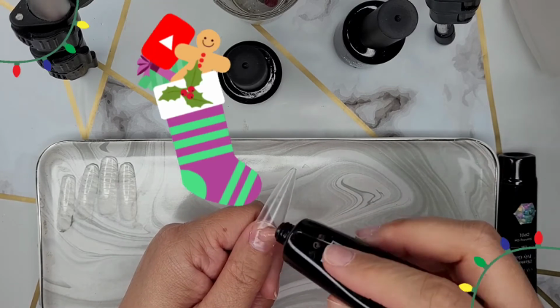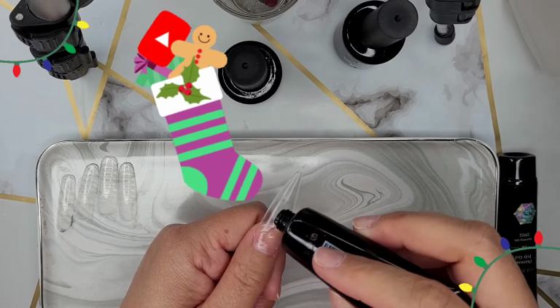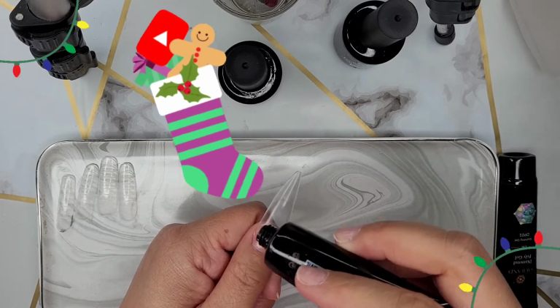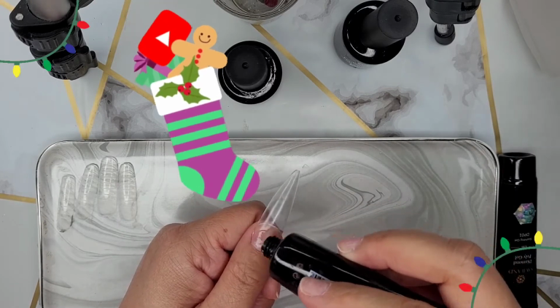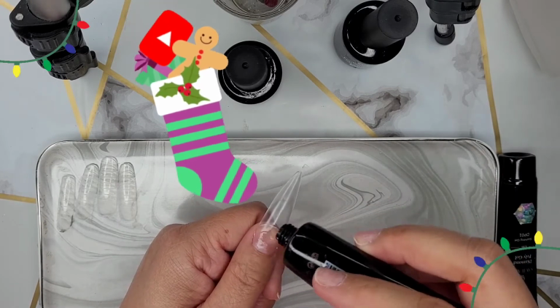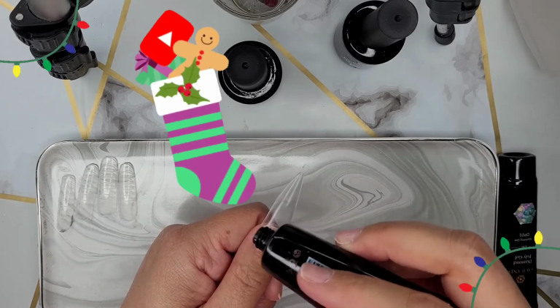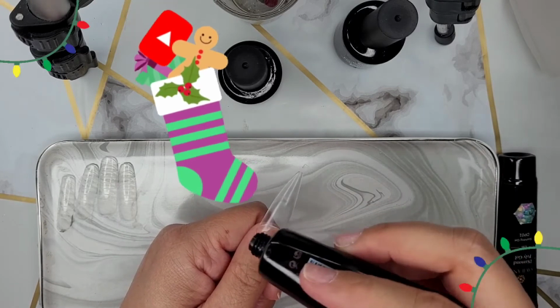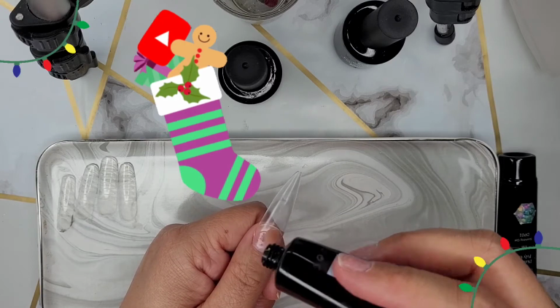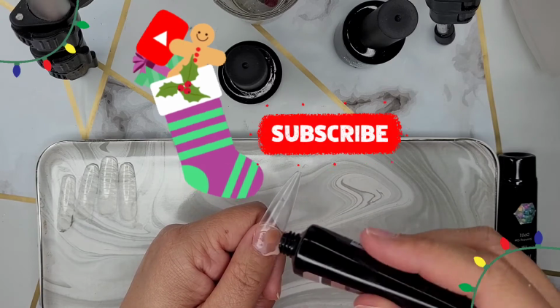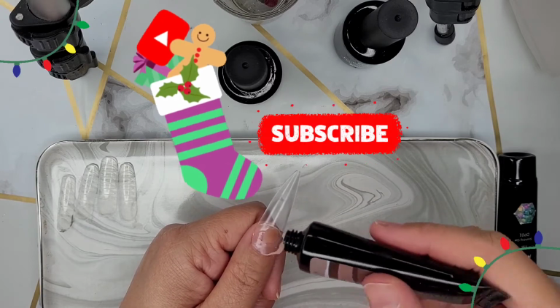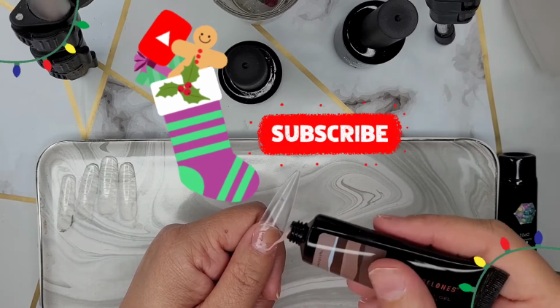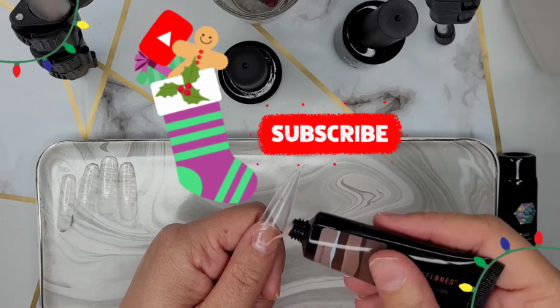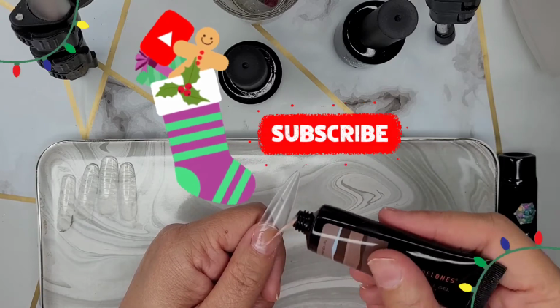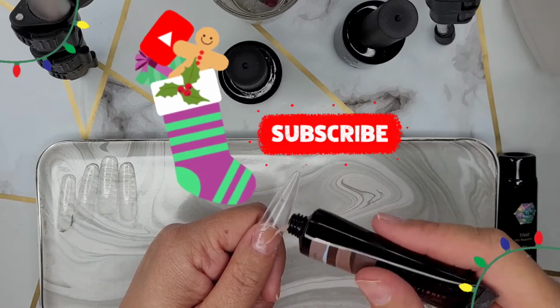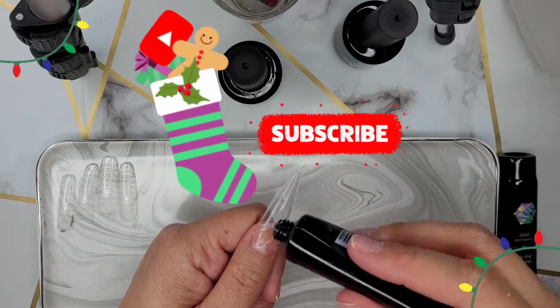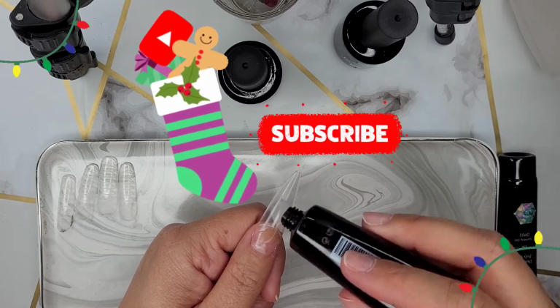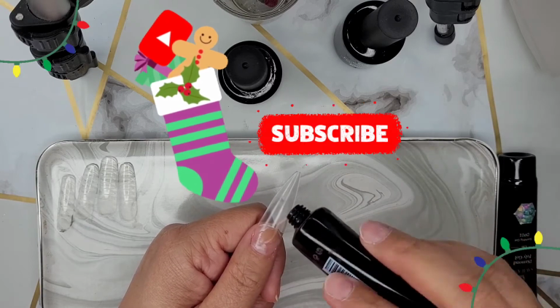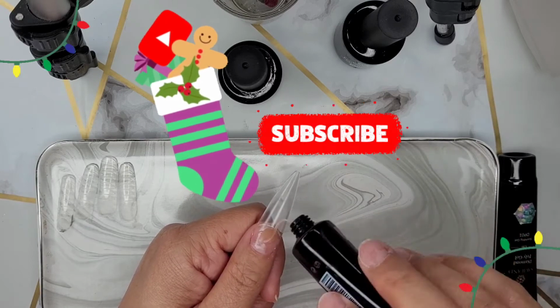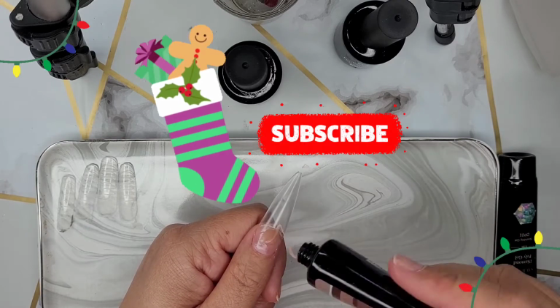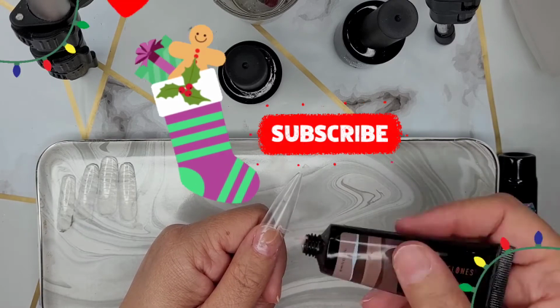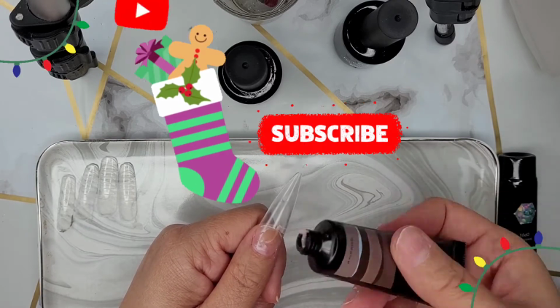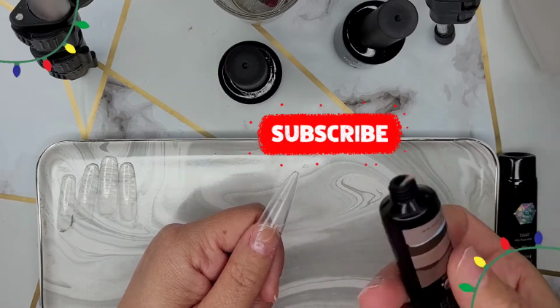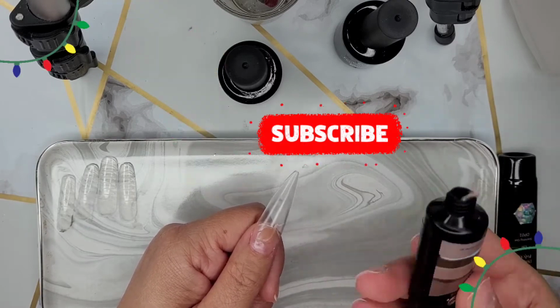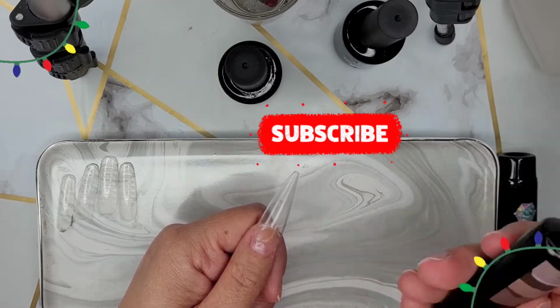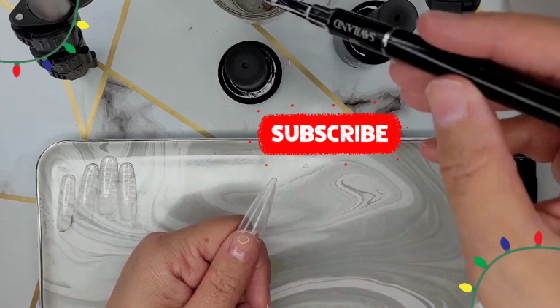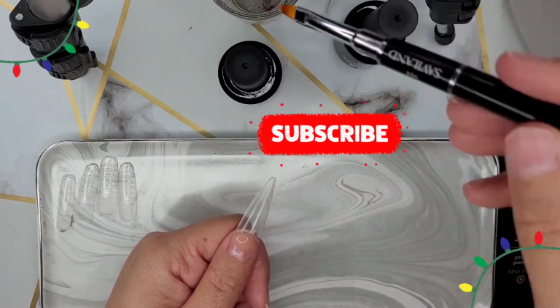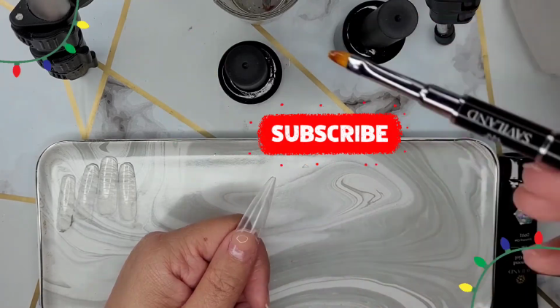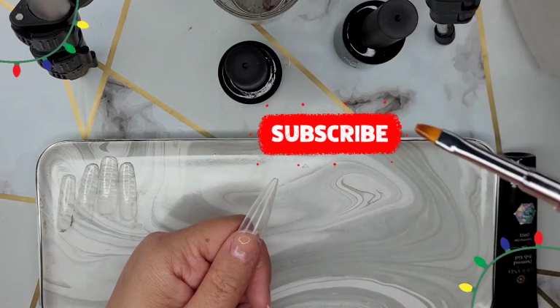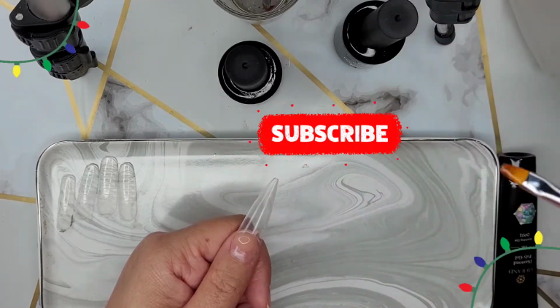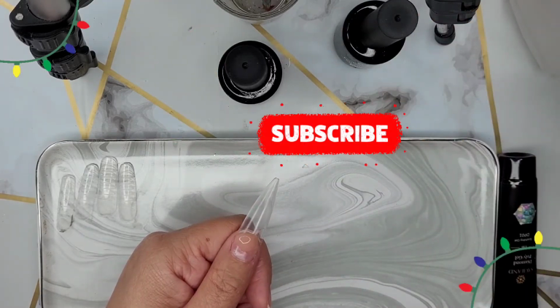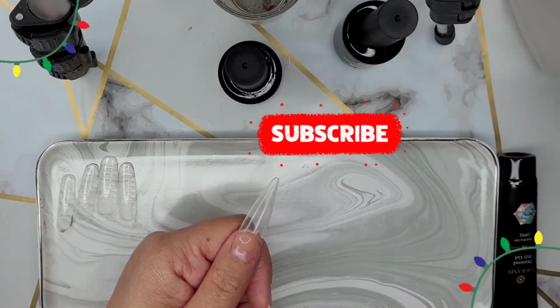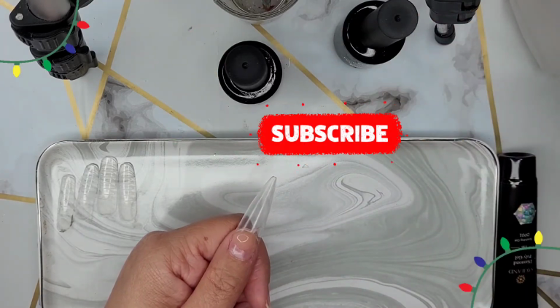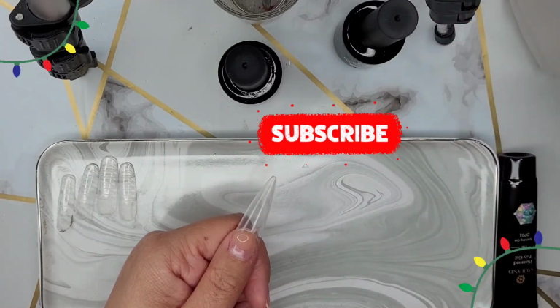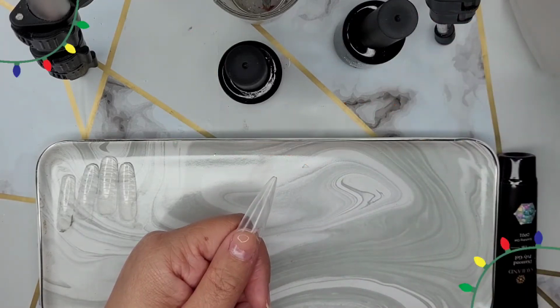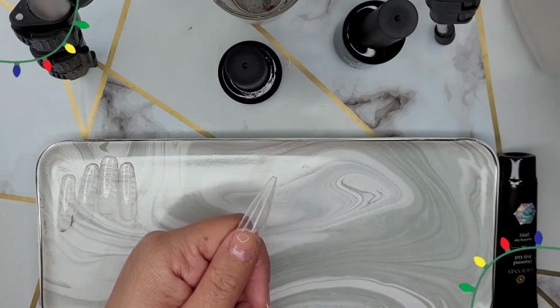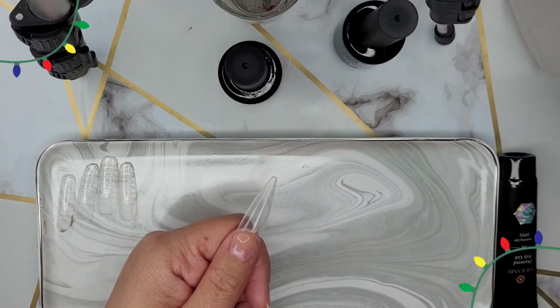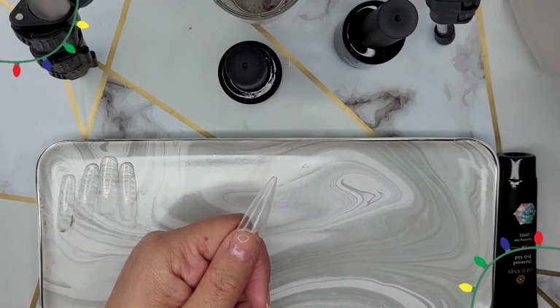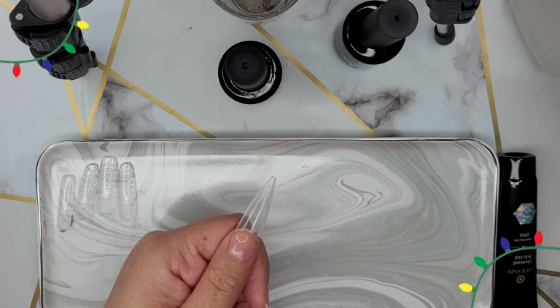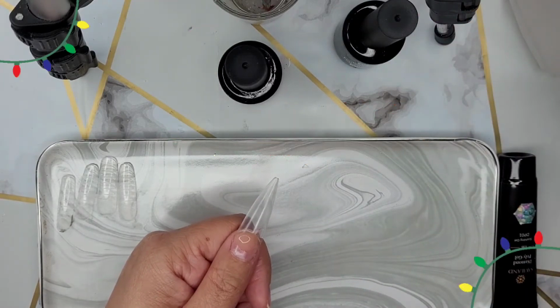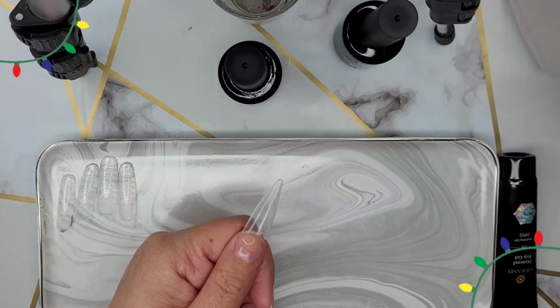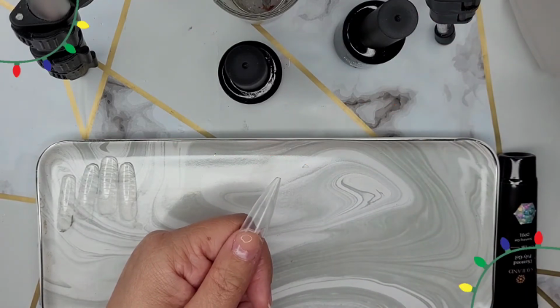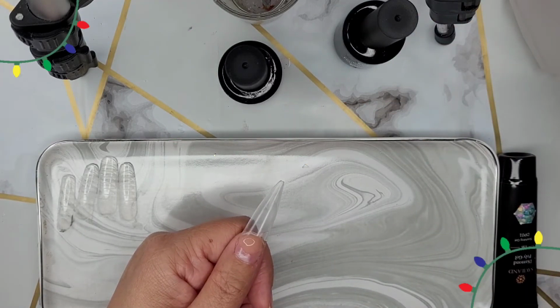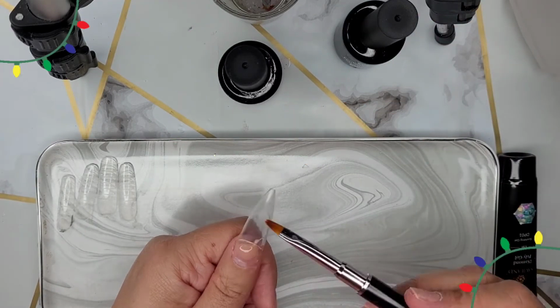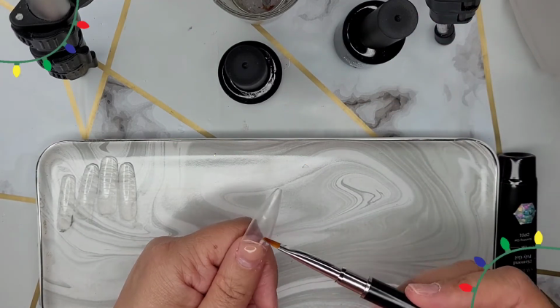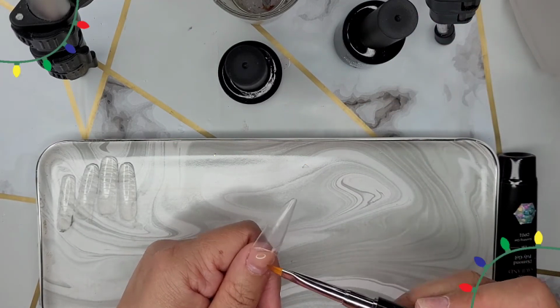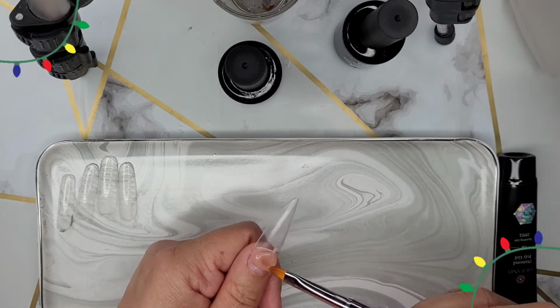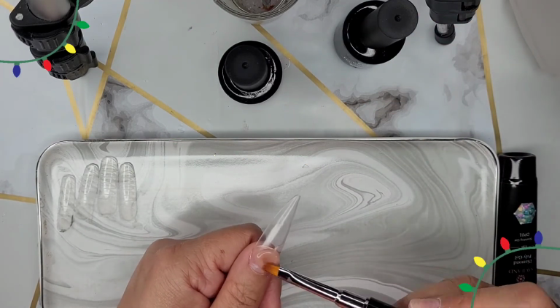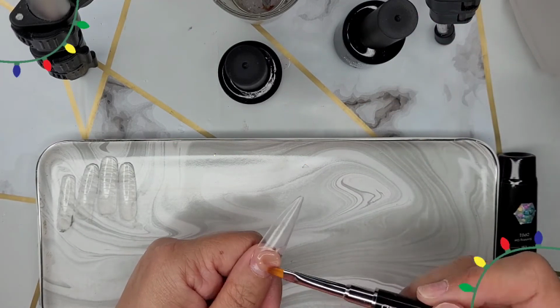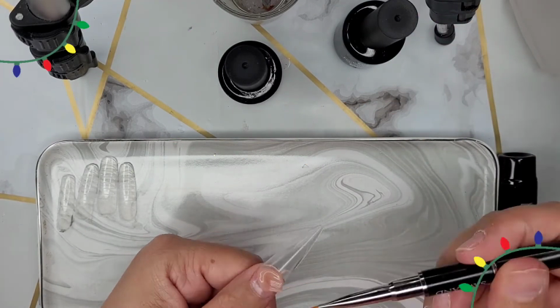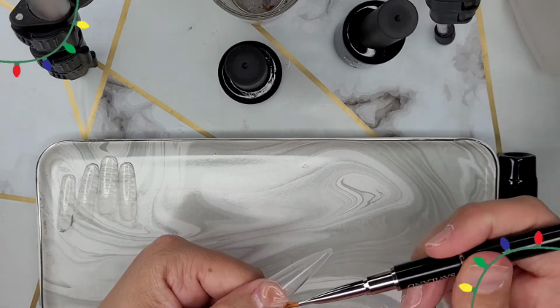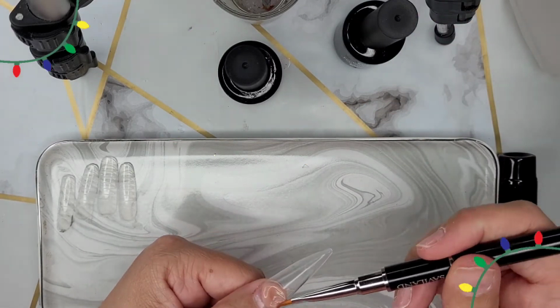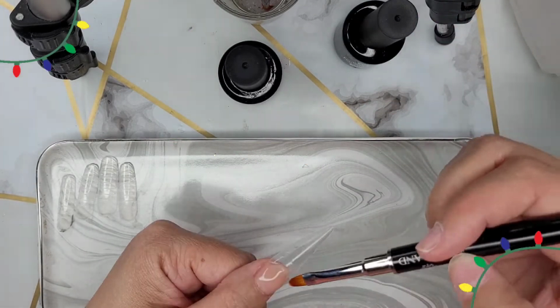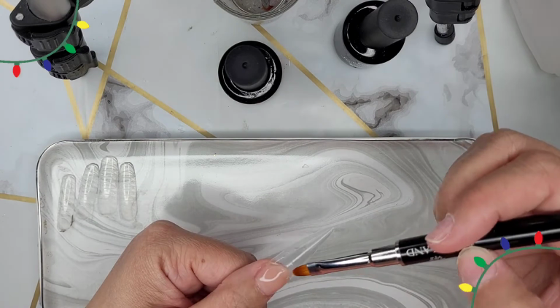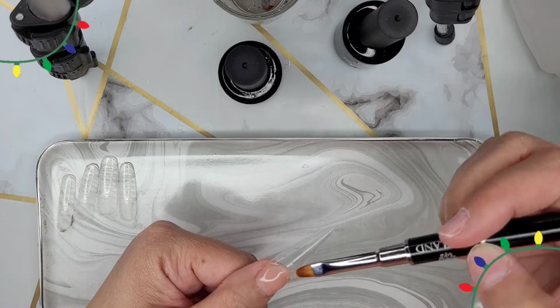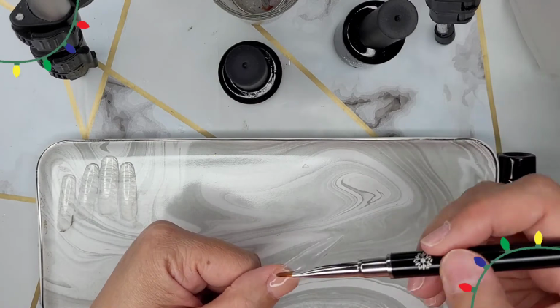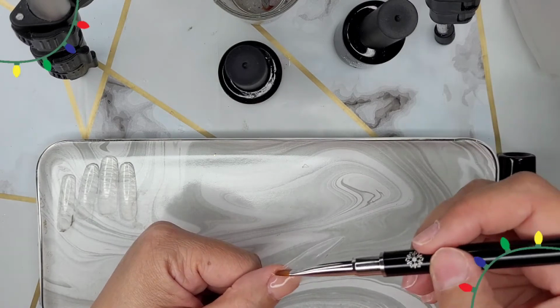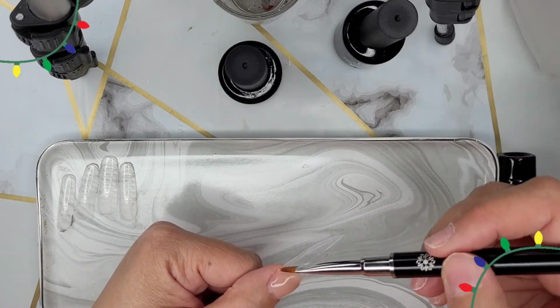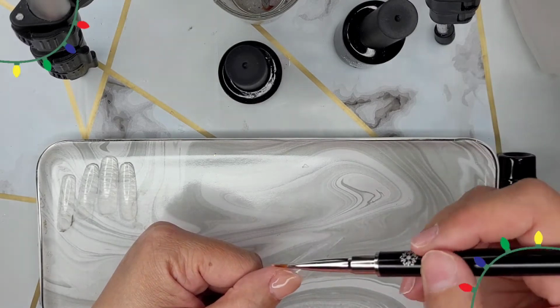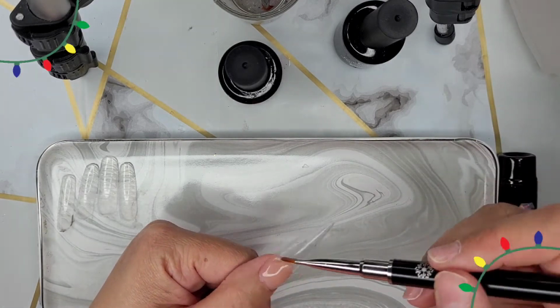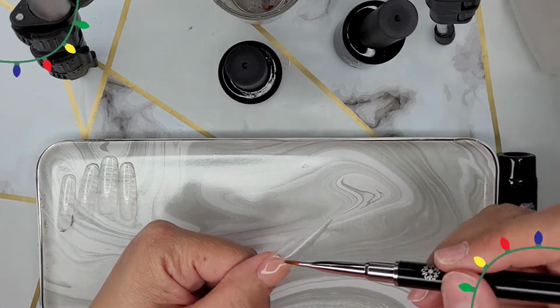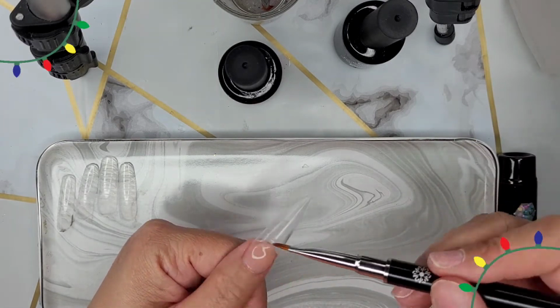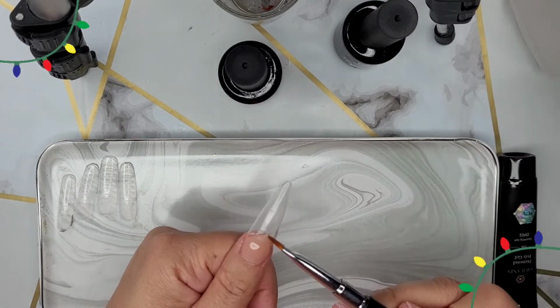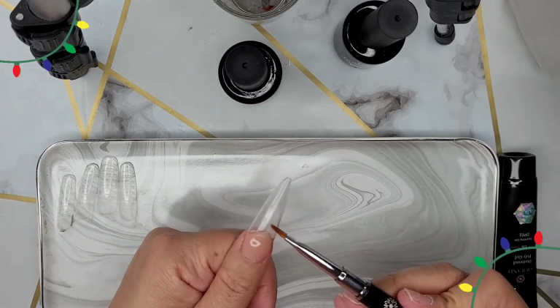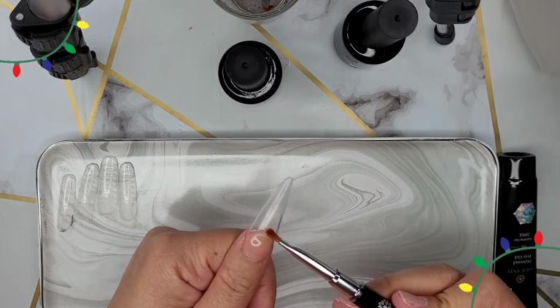I'm just taking a moment to ask you to subscribe, like, and comment. The engagement truly helps small channels like mine grow.